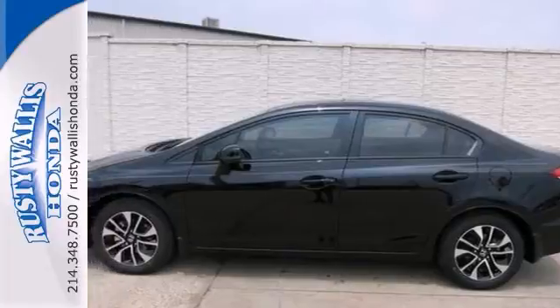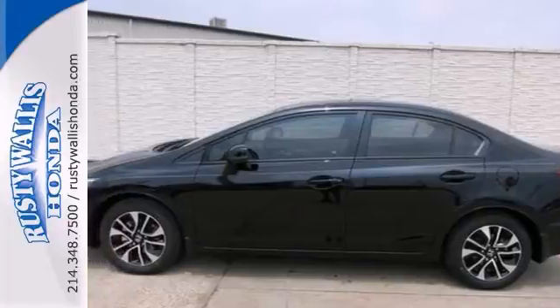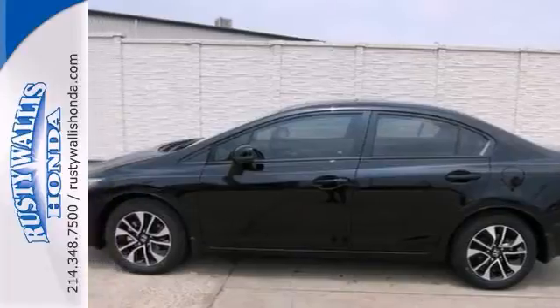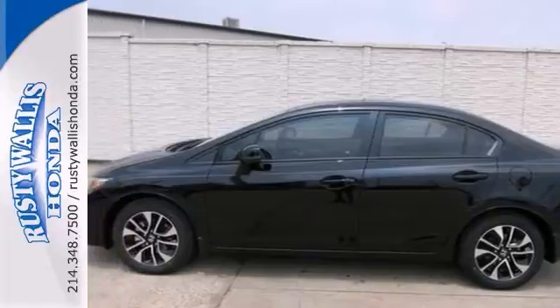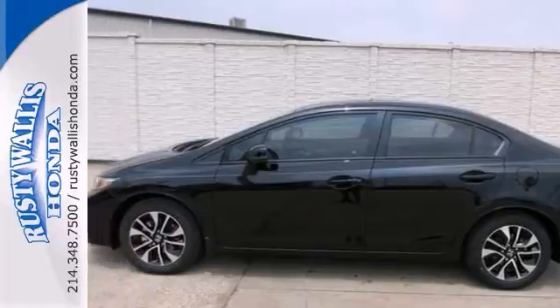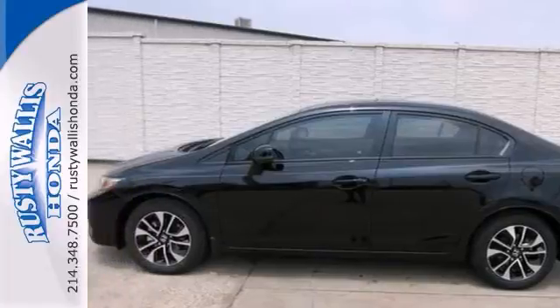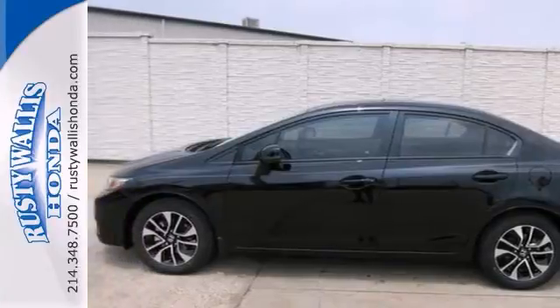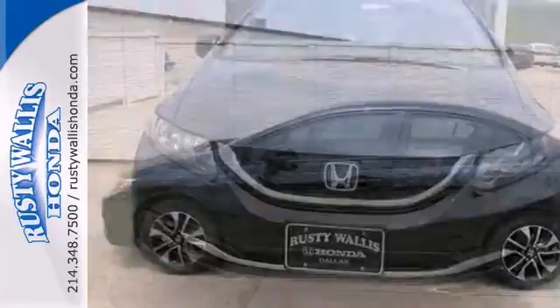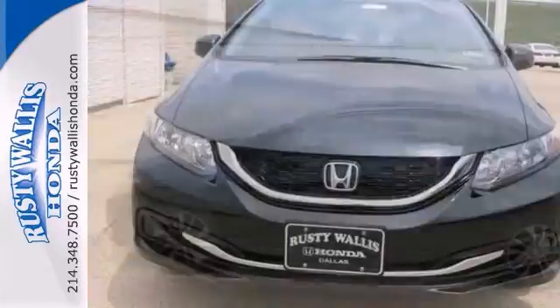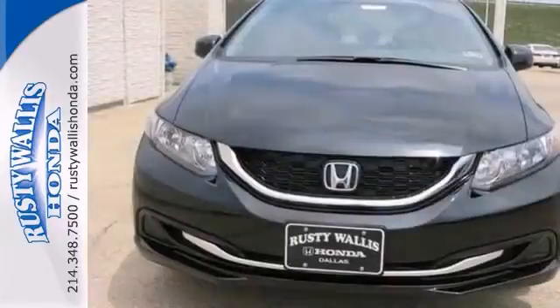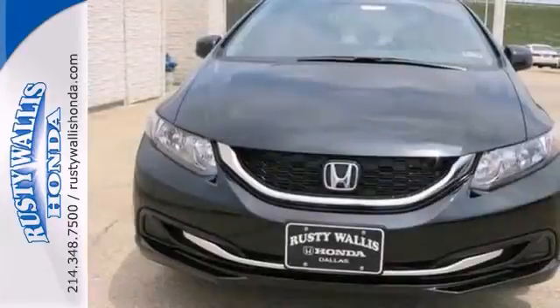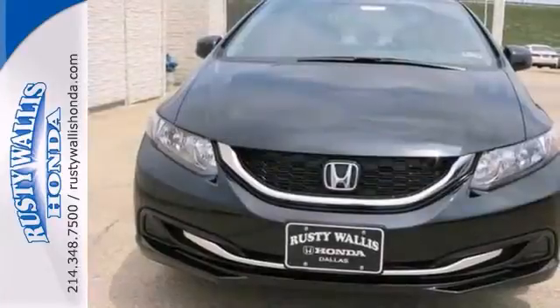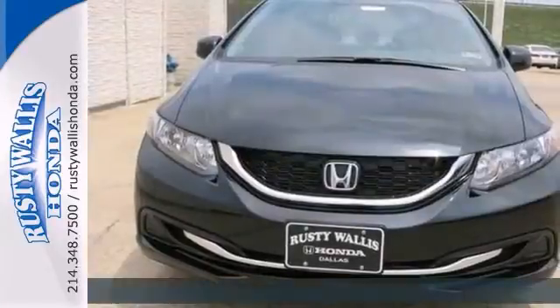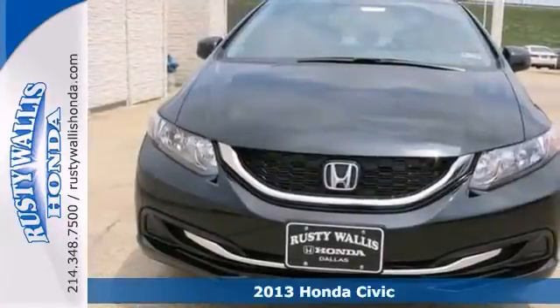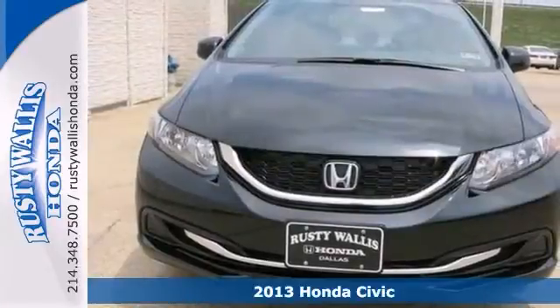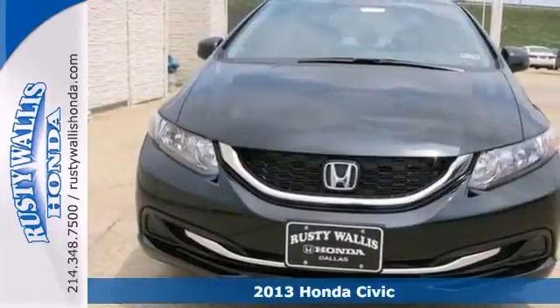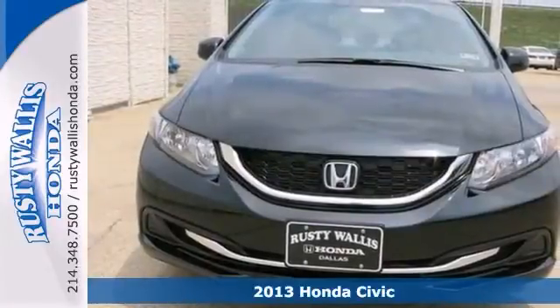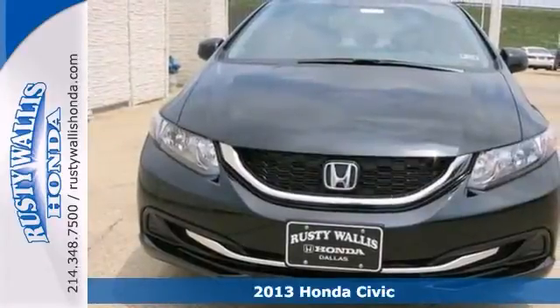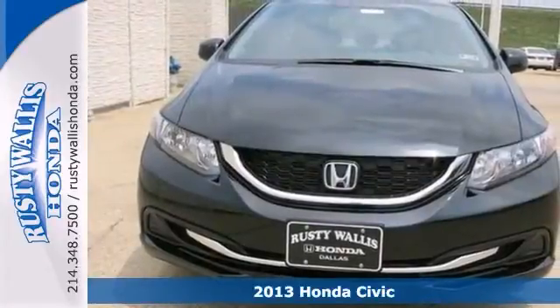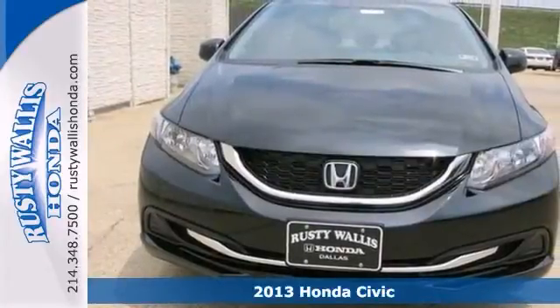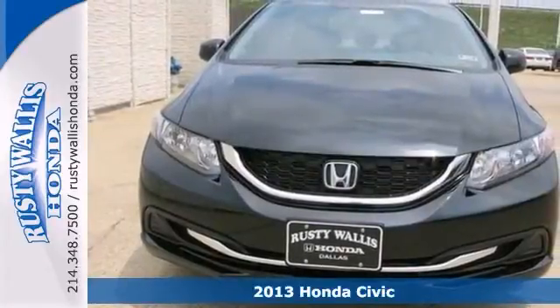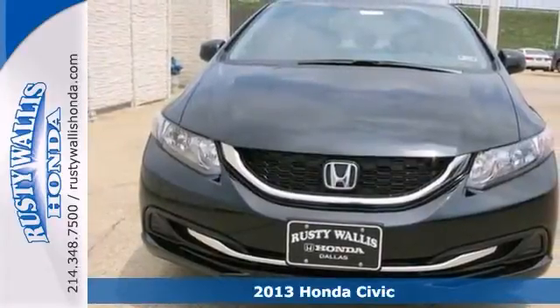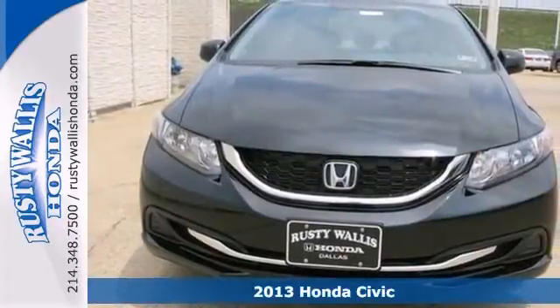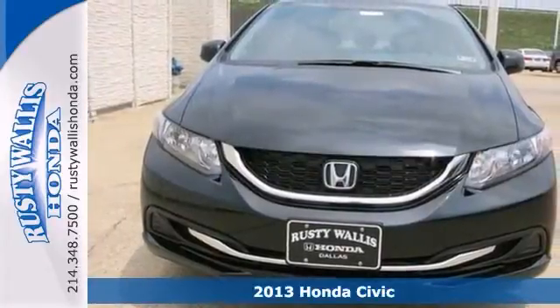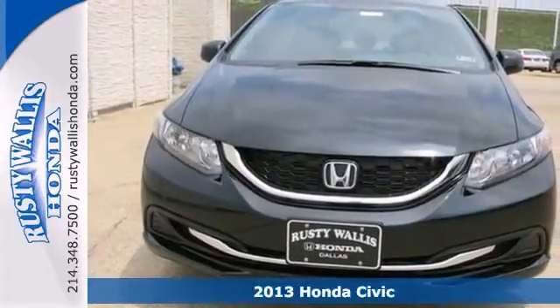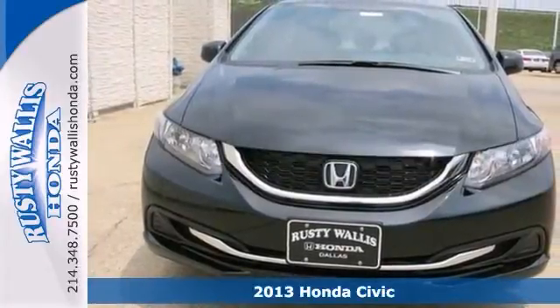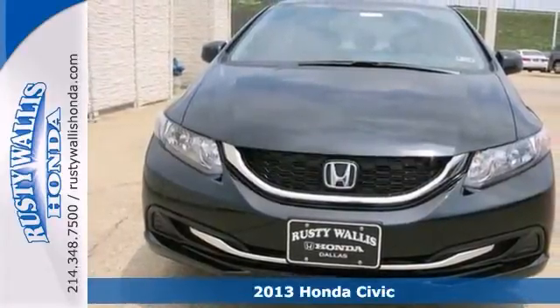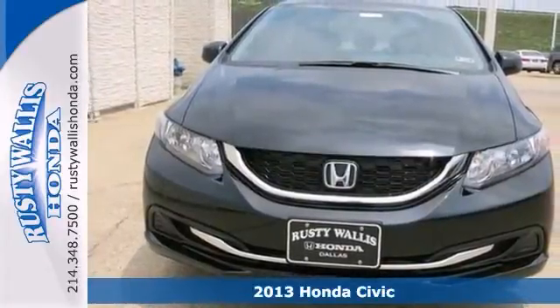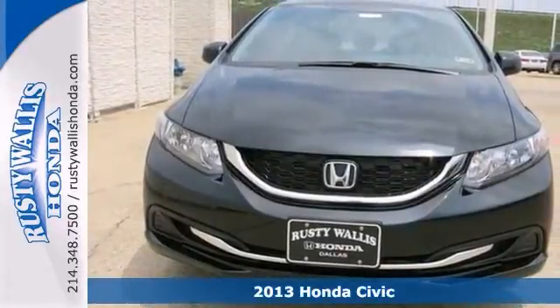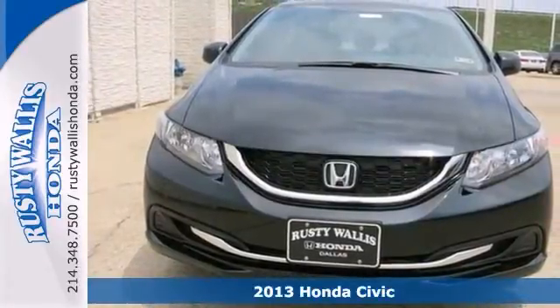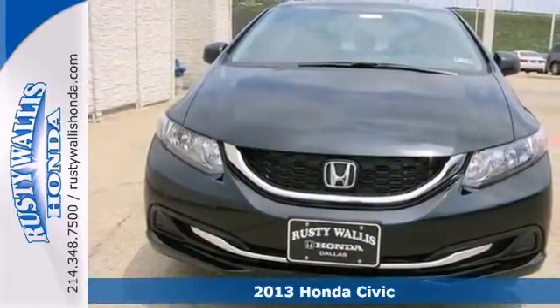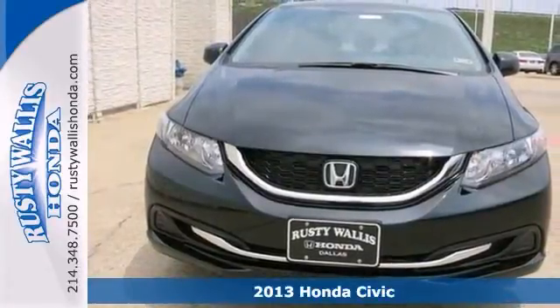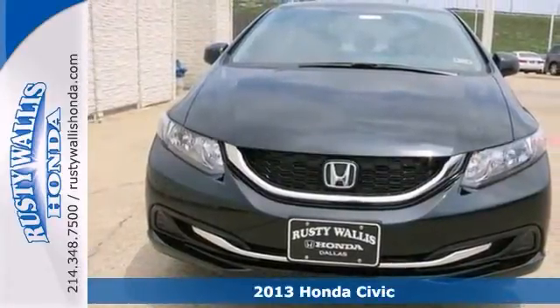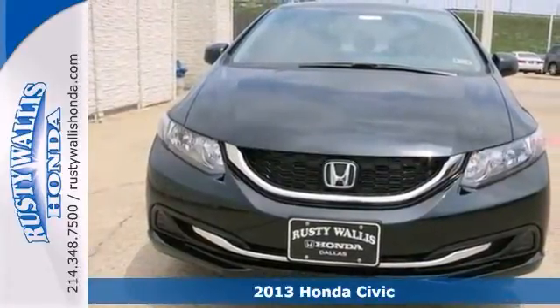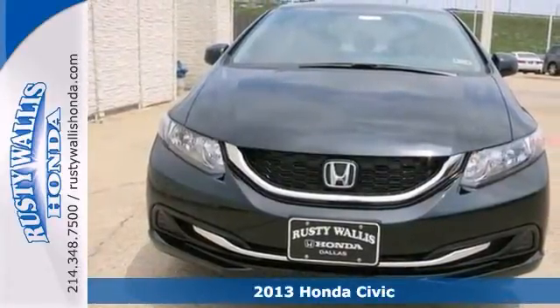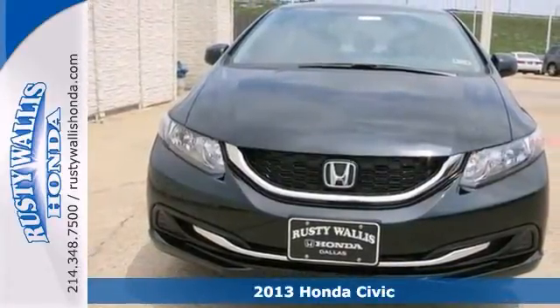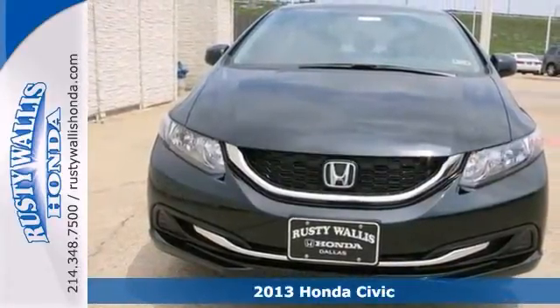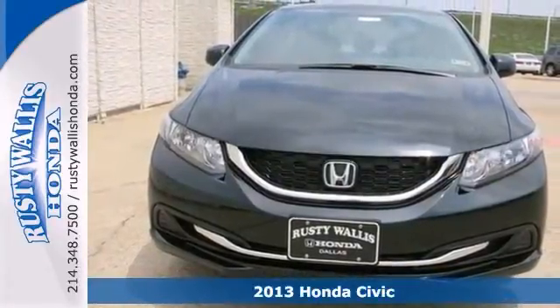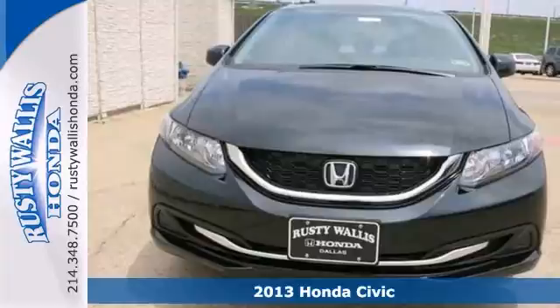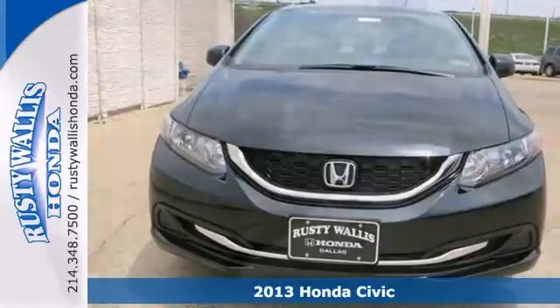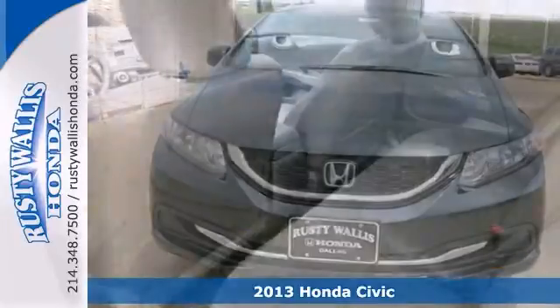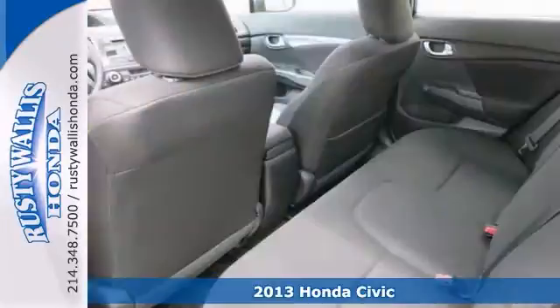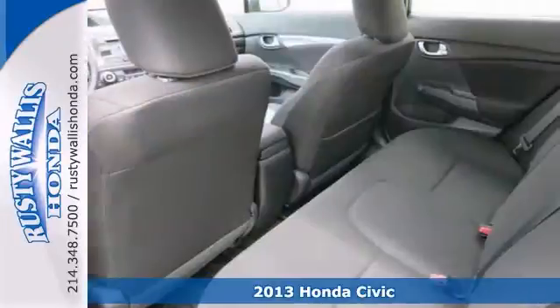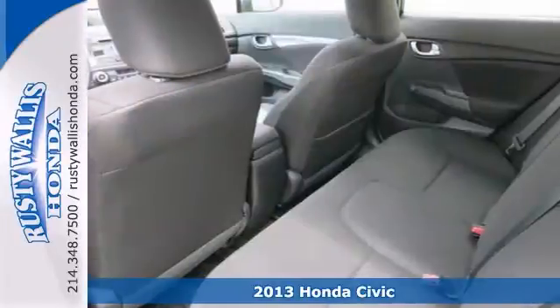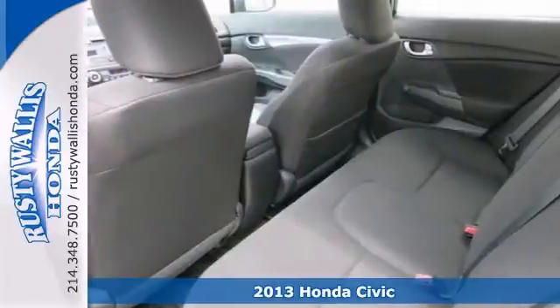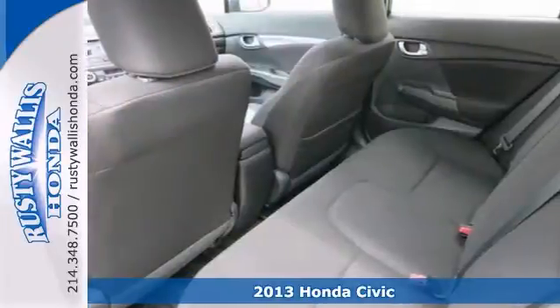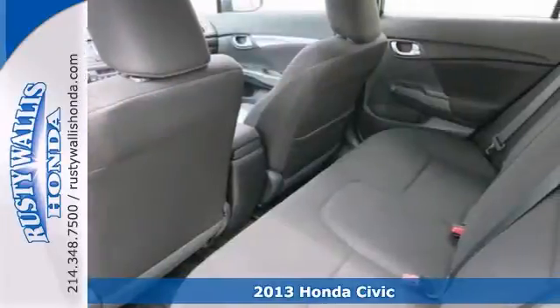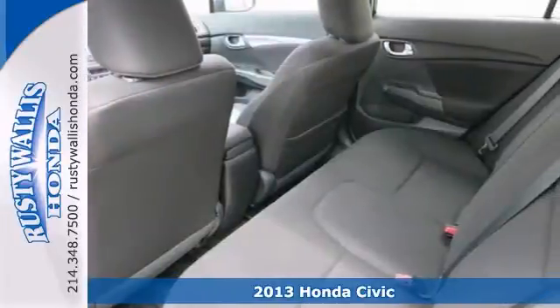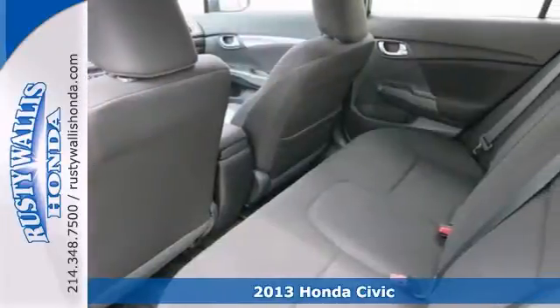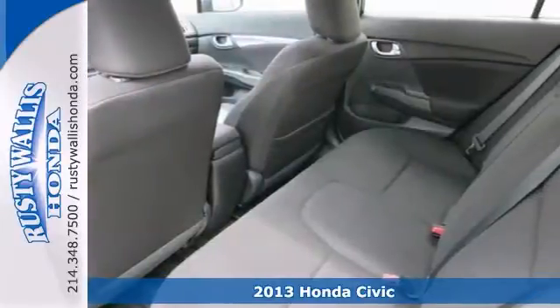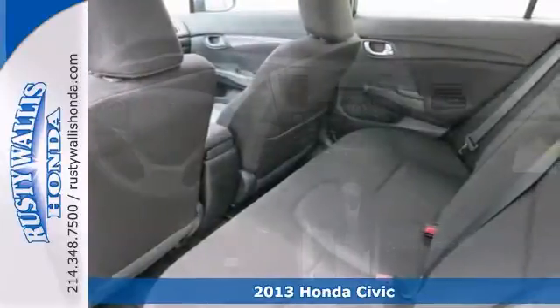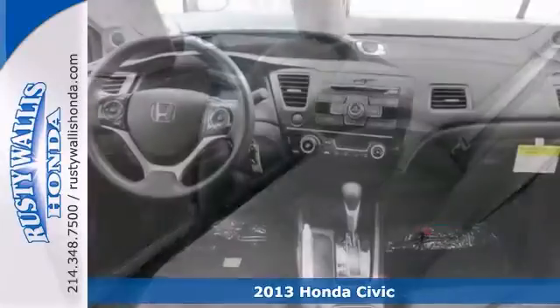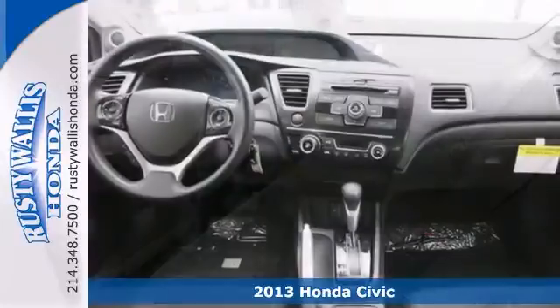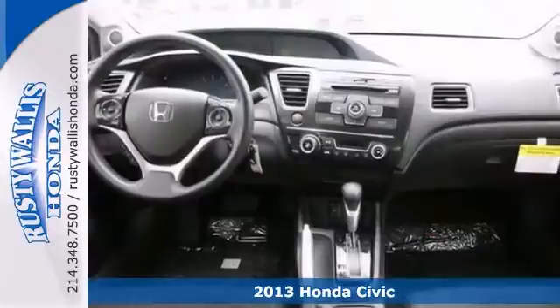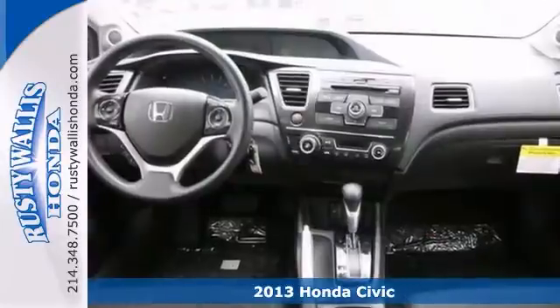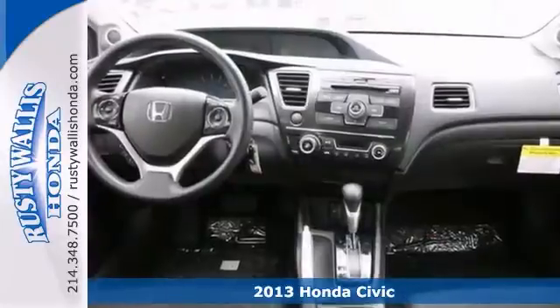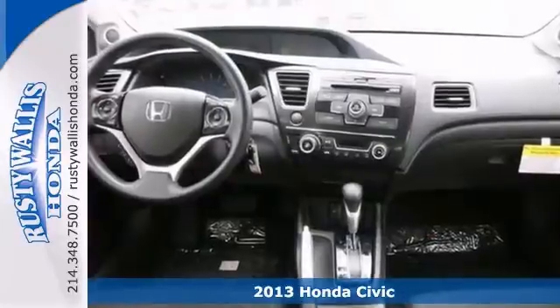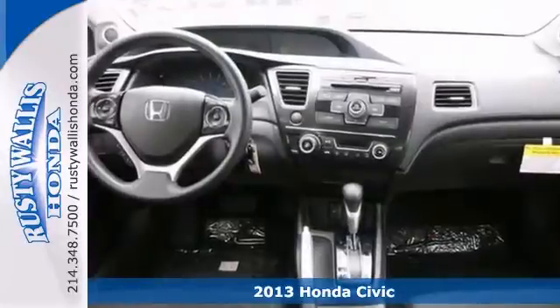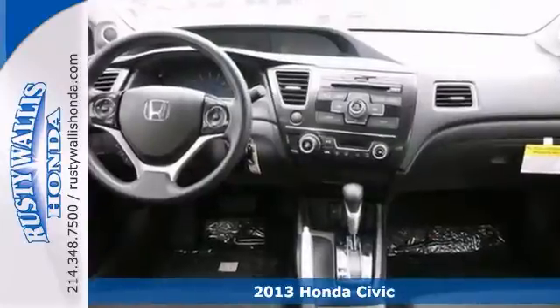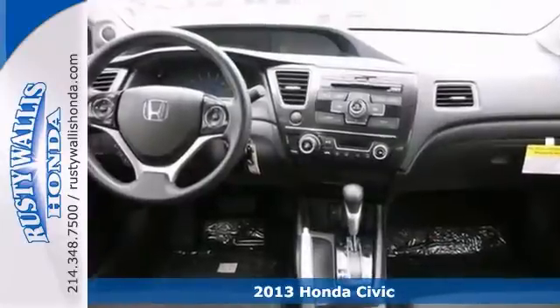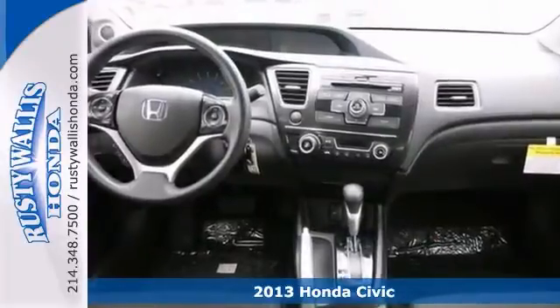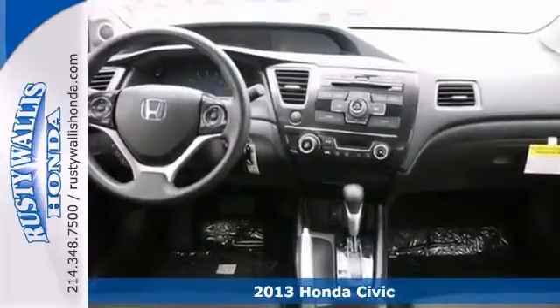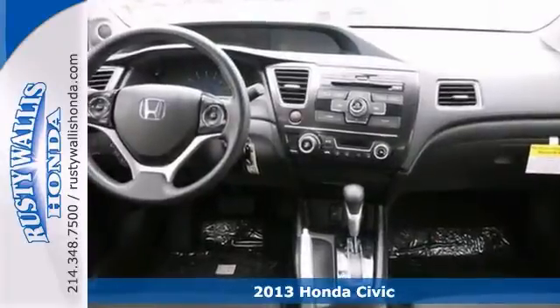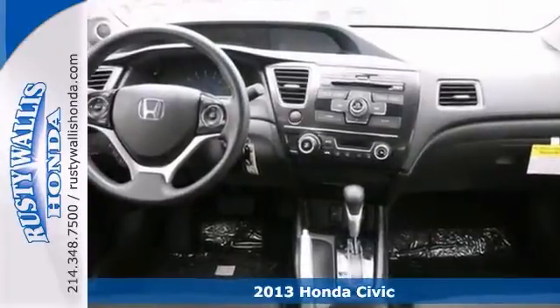Here's an Economy Smart 2013 Honda Civic. It features stability control, dual airbags, steering wheel audio controls, and keyless entry.